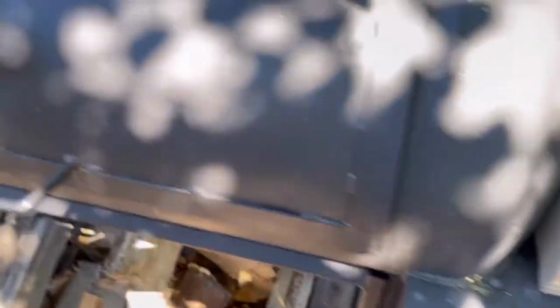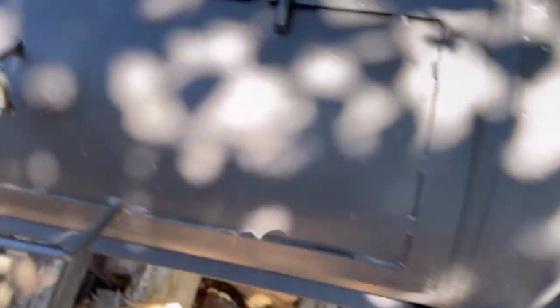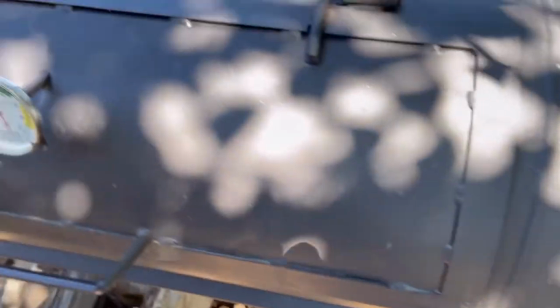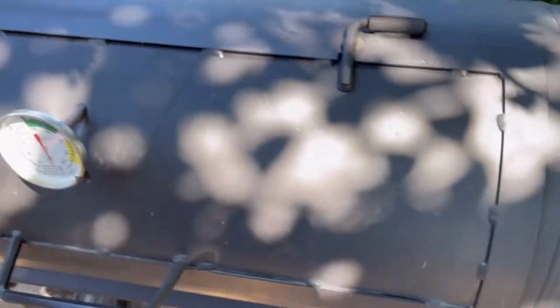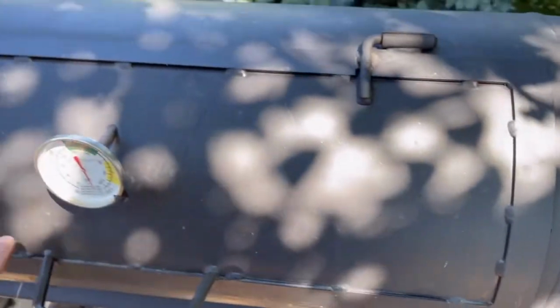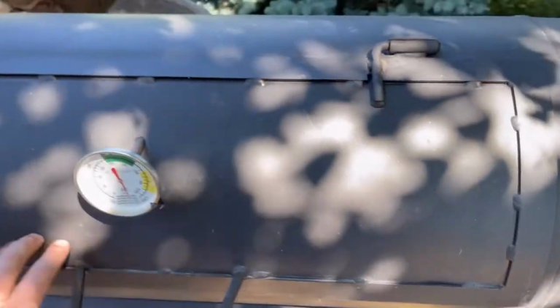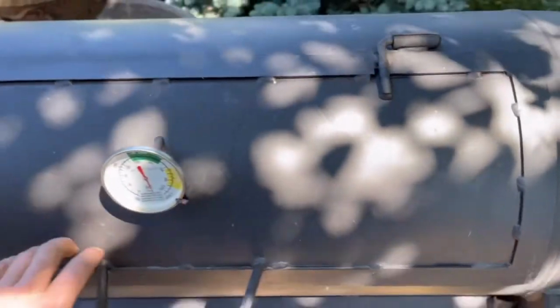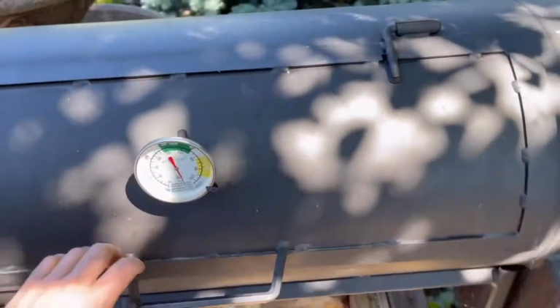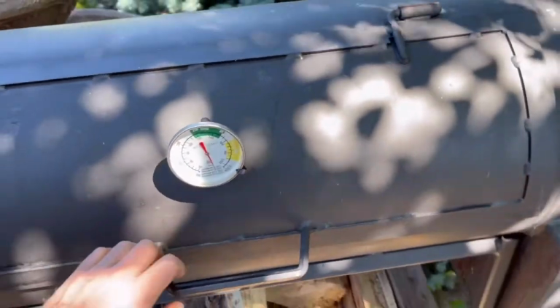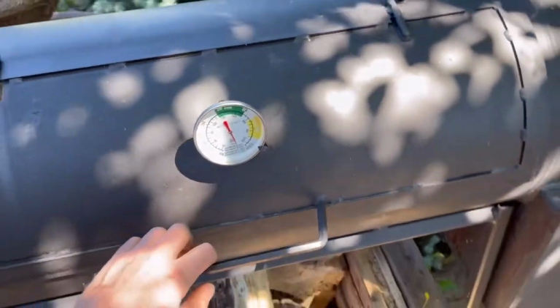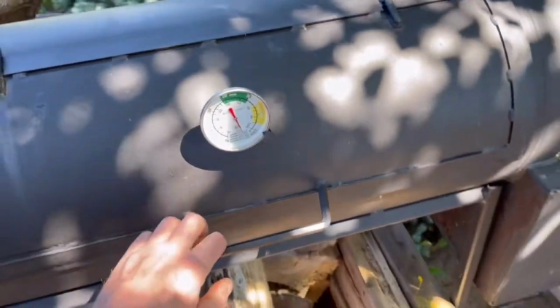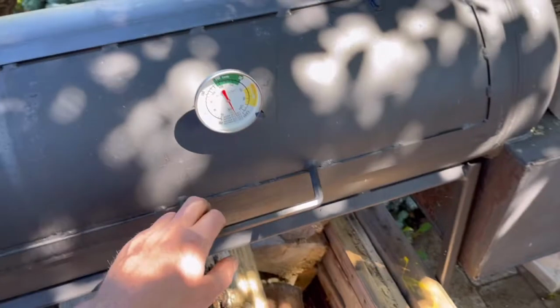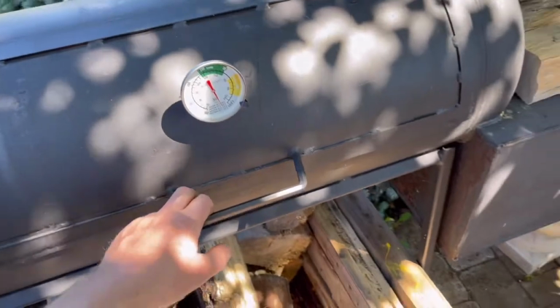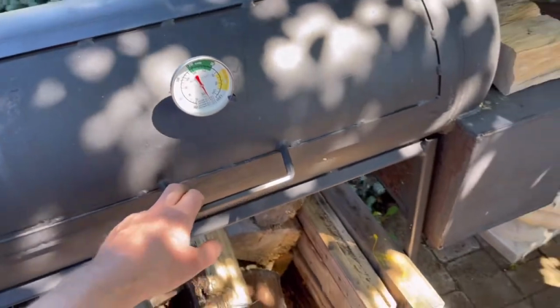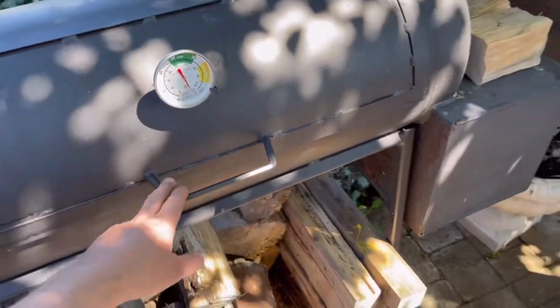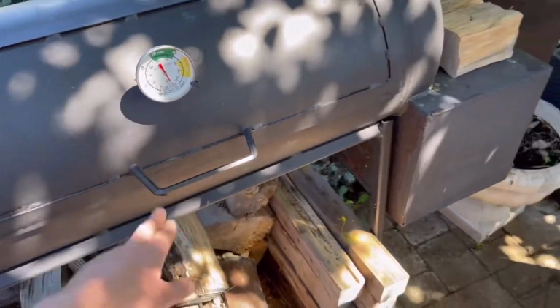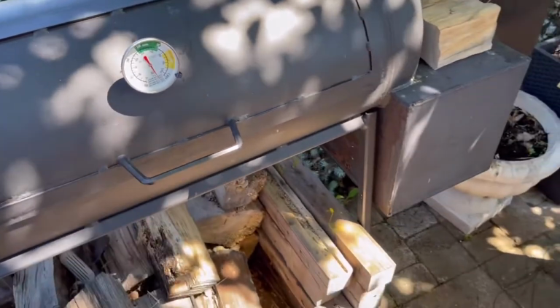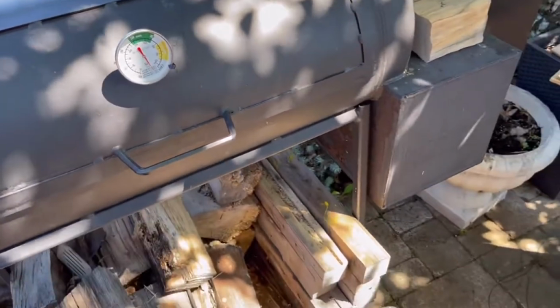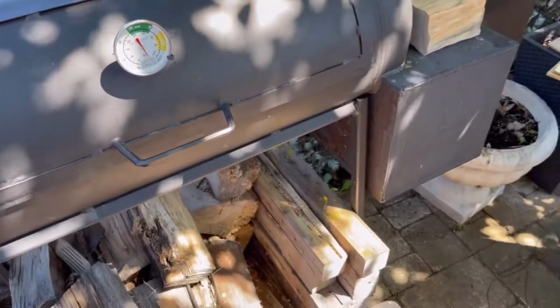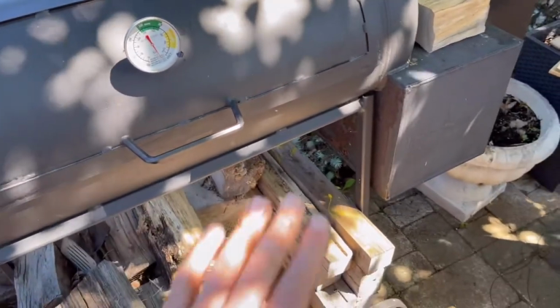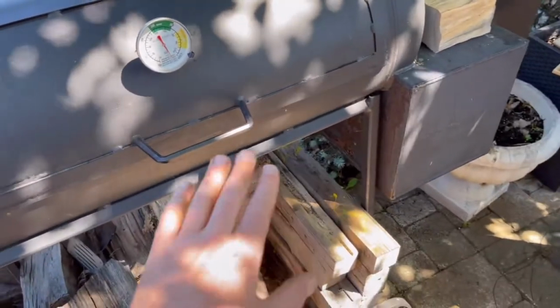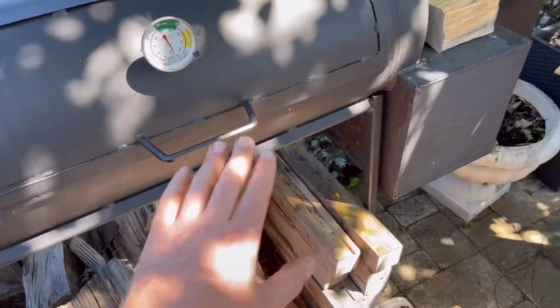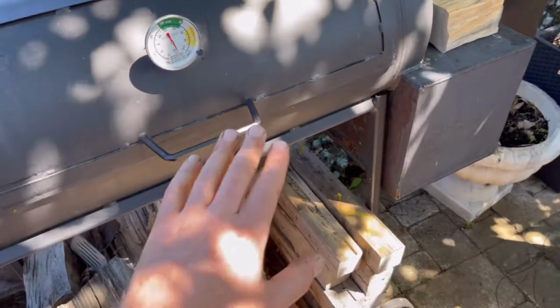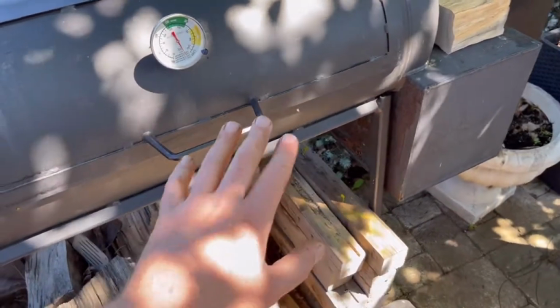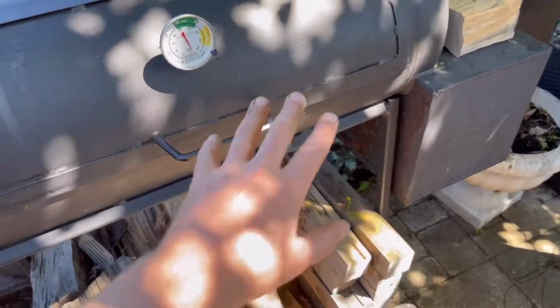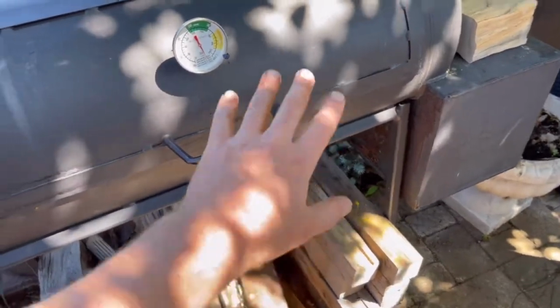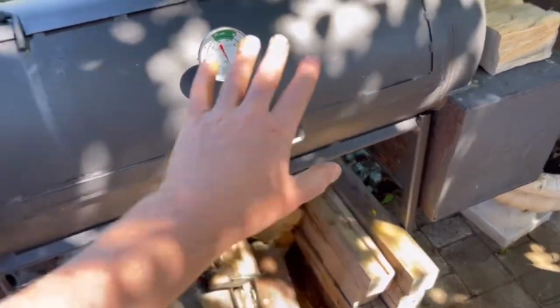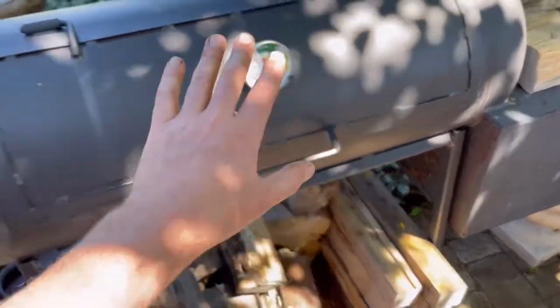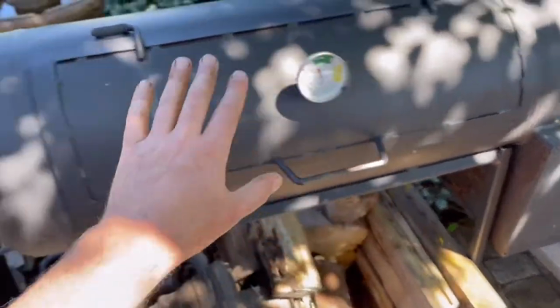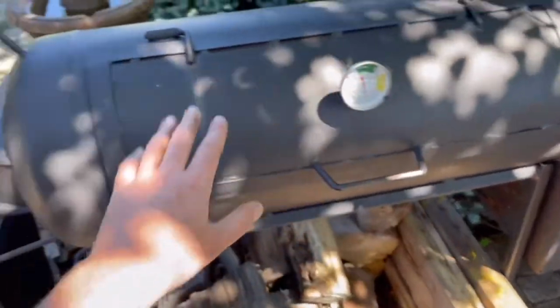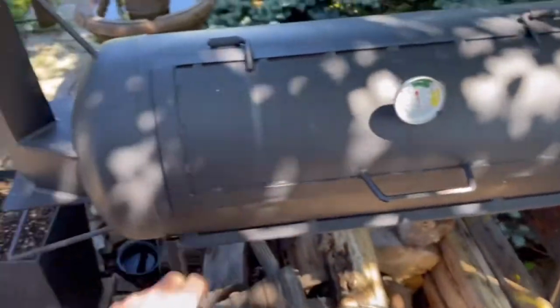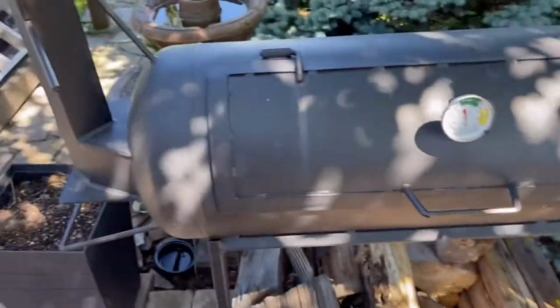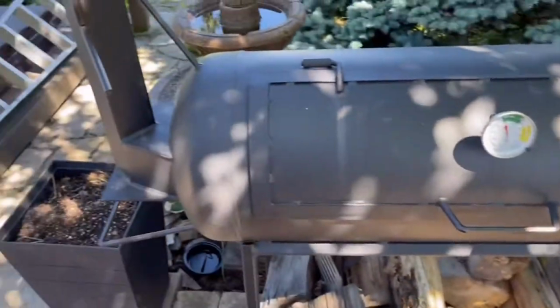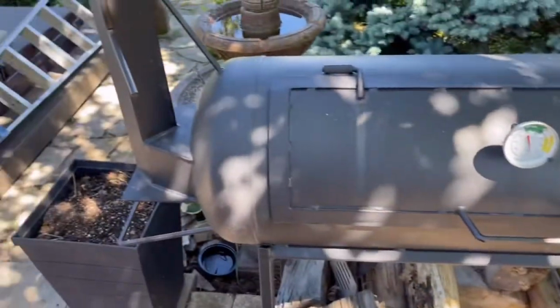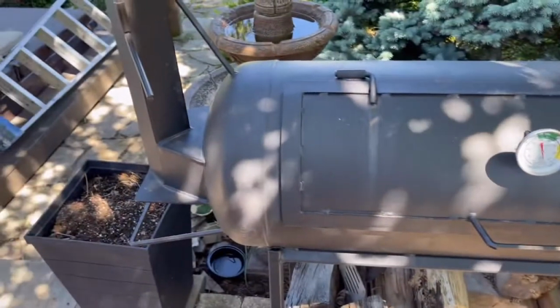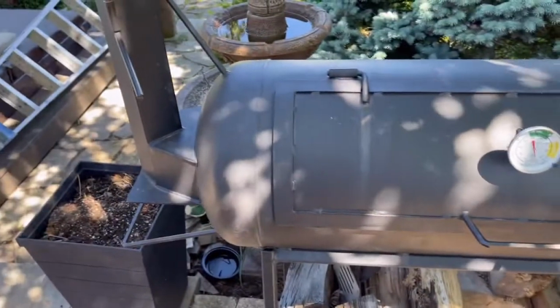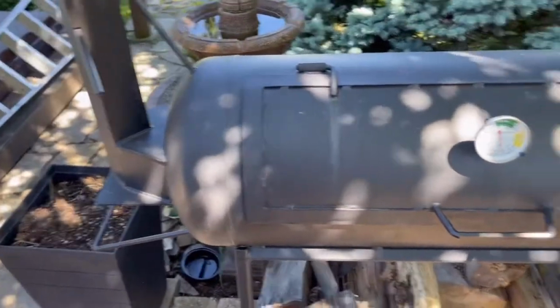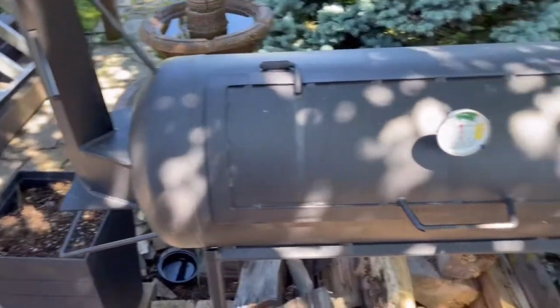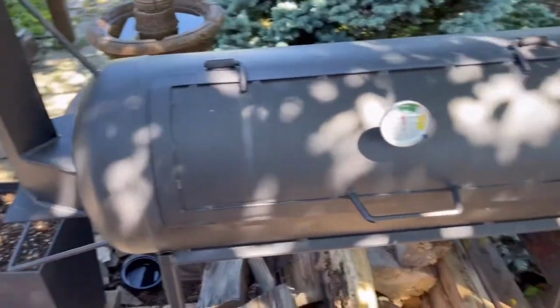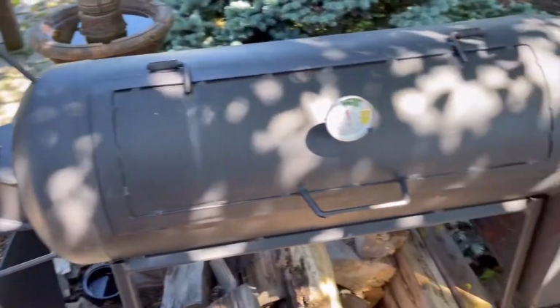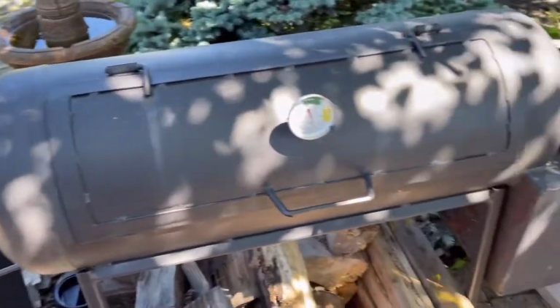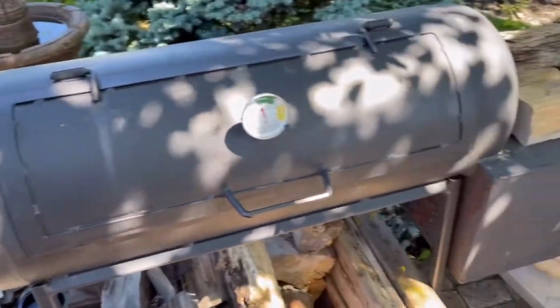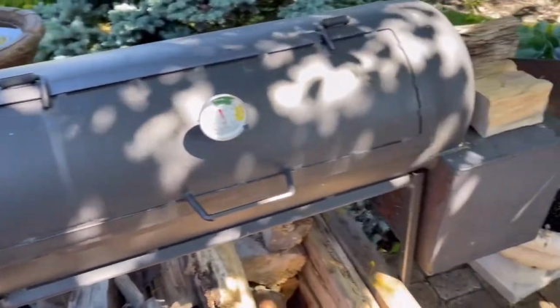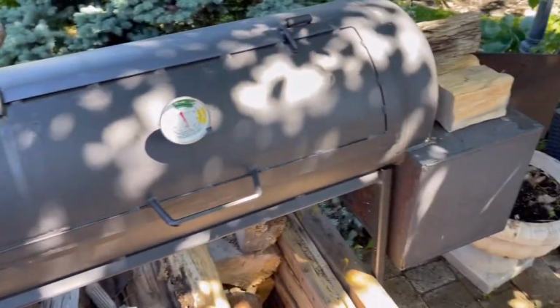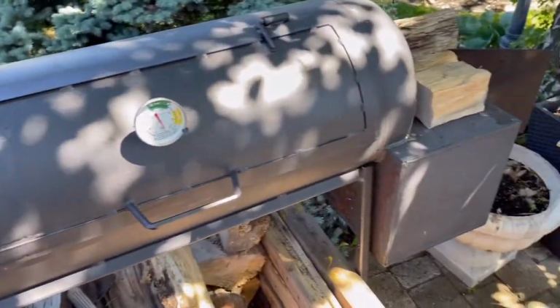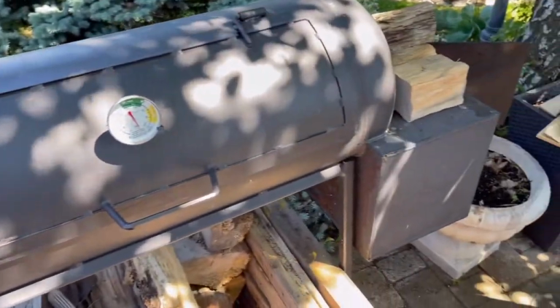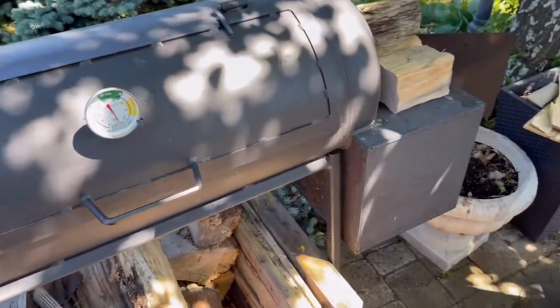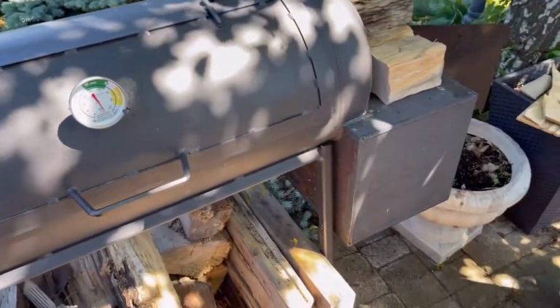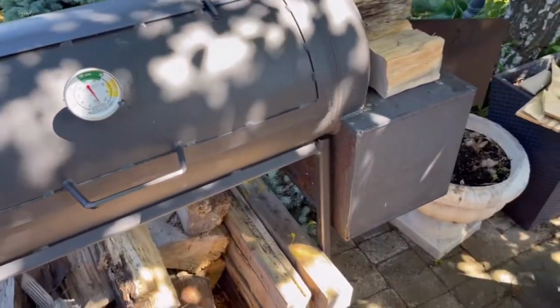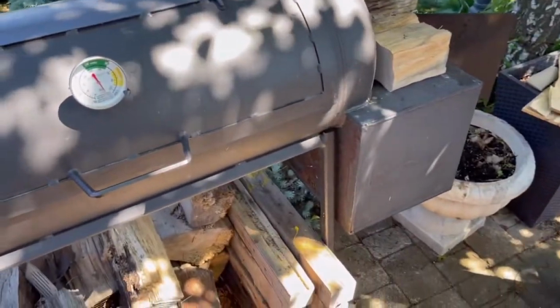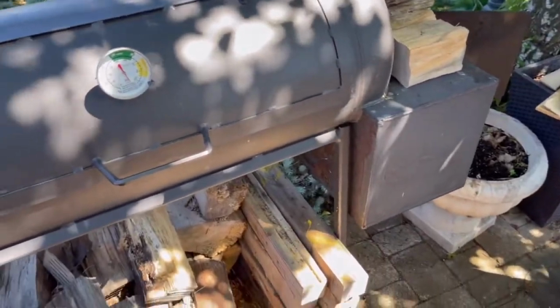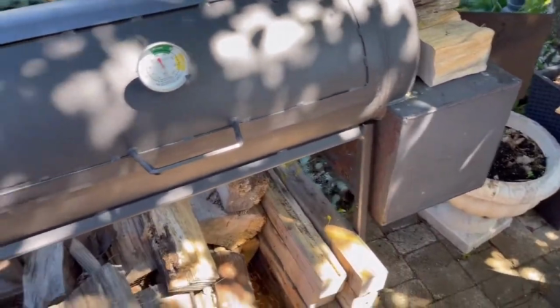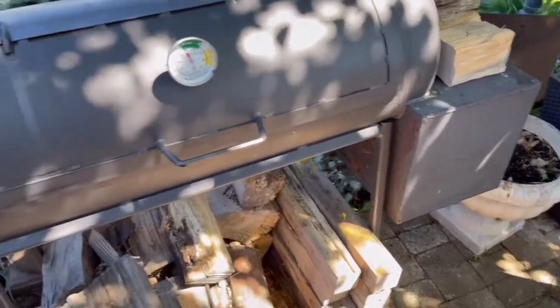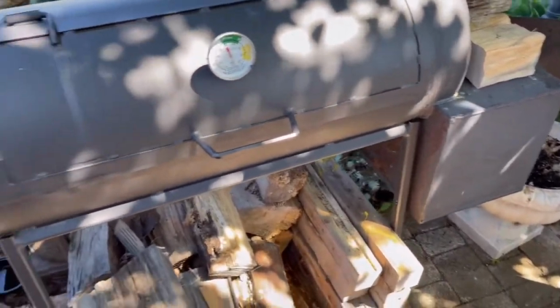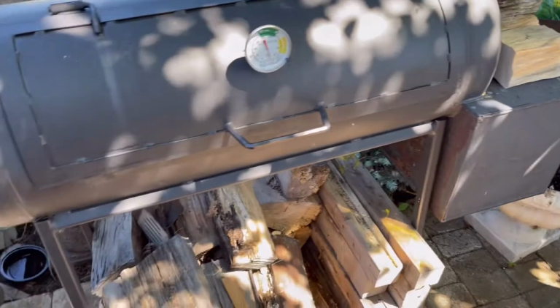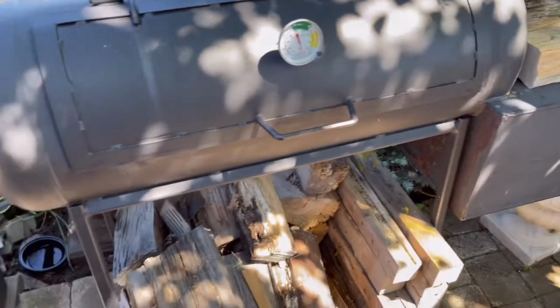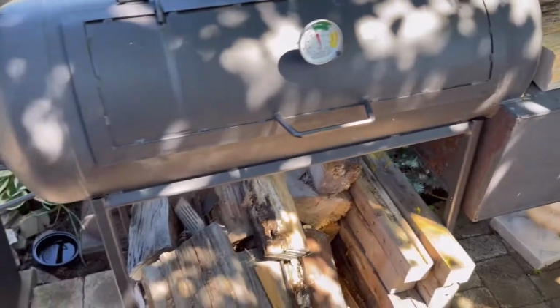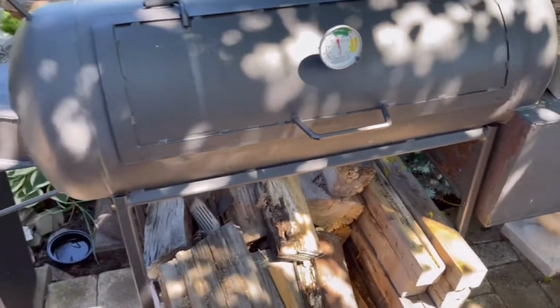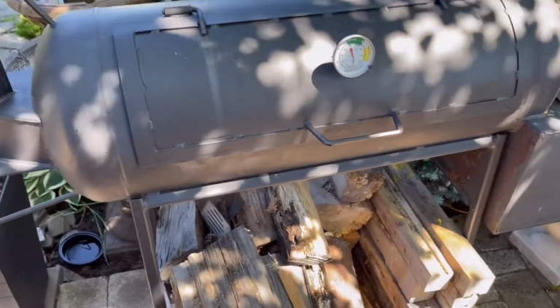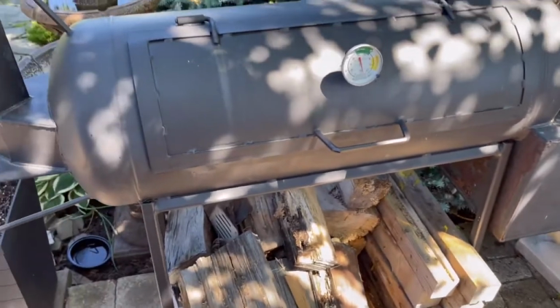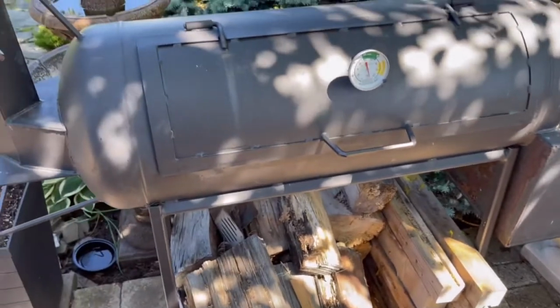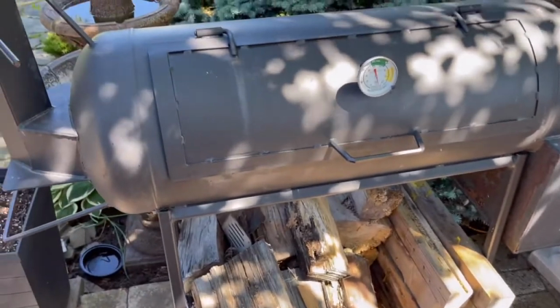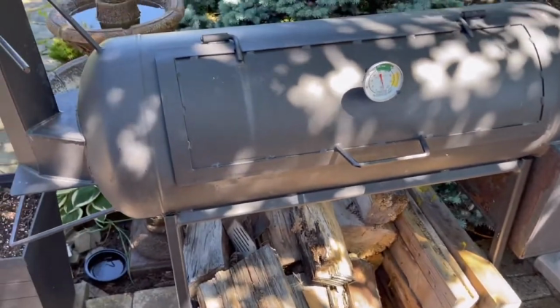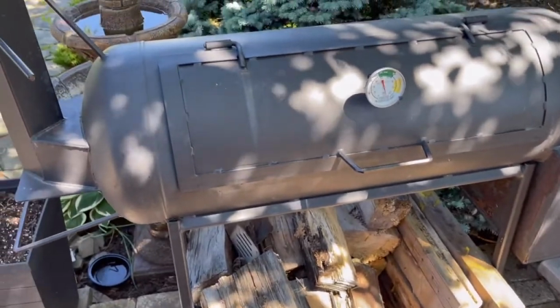If you haven't seen the build, go check out the video on how I built this propane smoker, or how you can build a propane smoker.